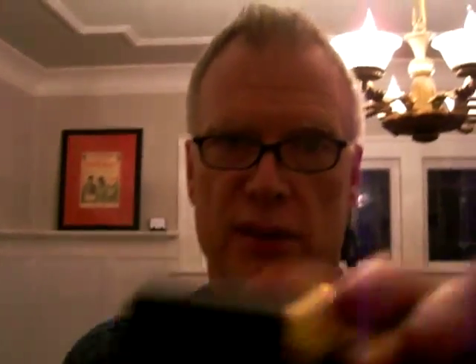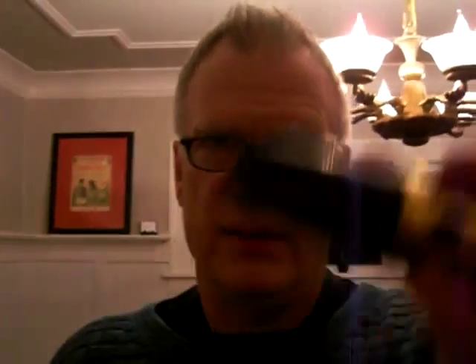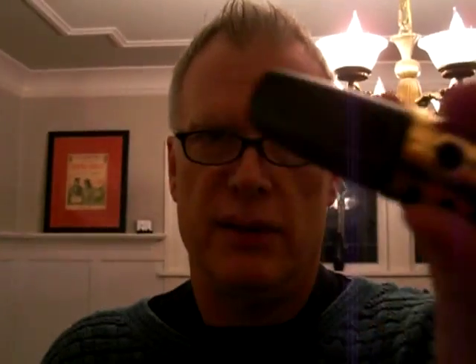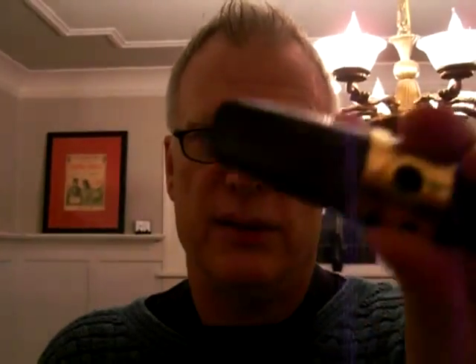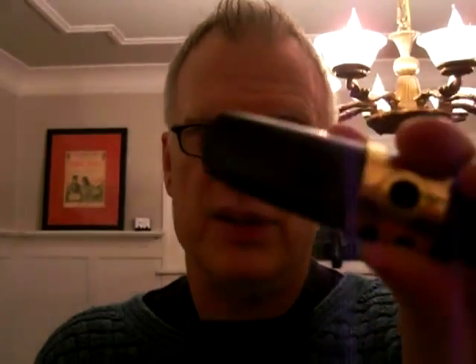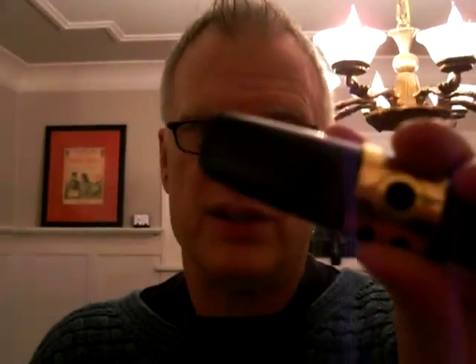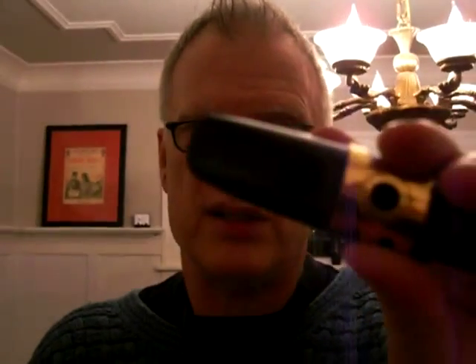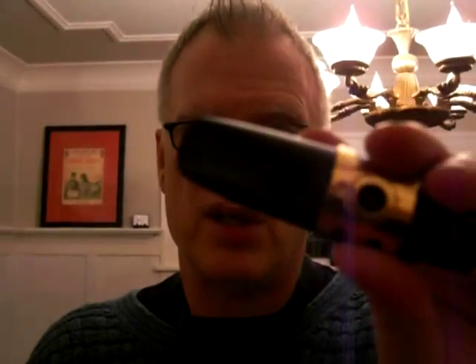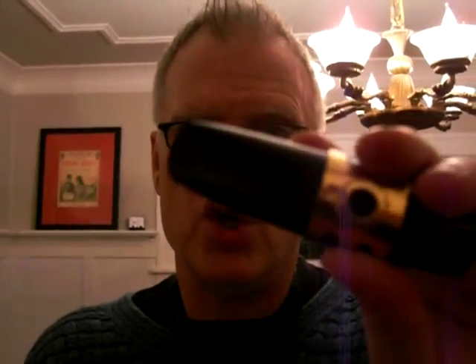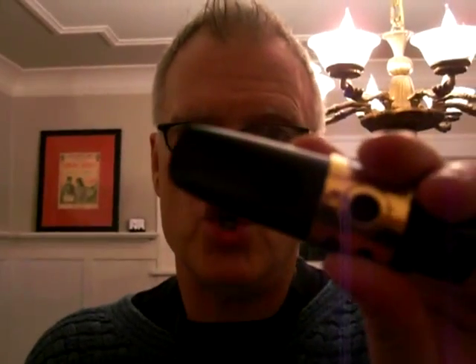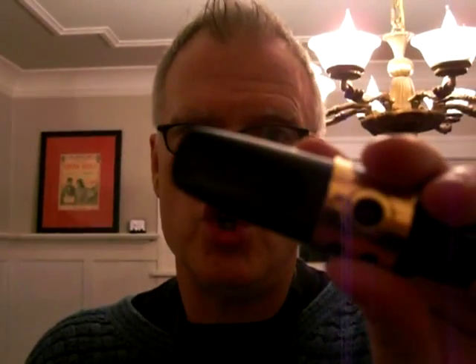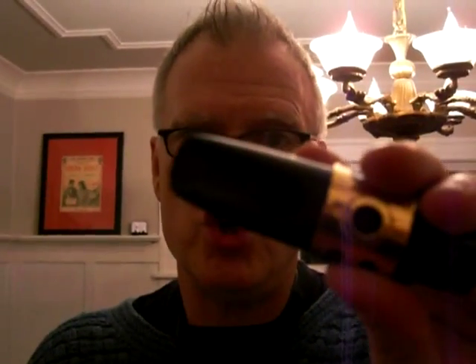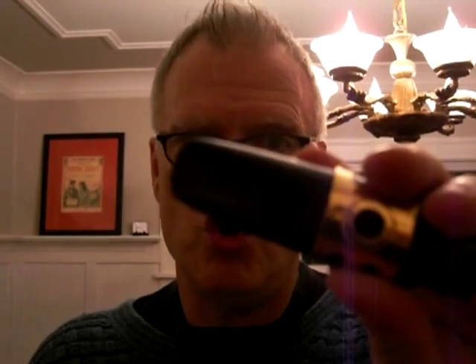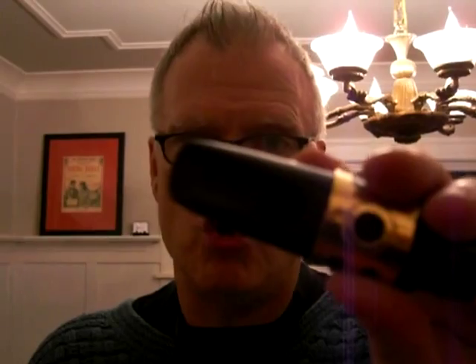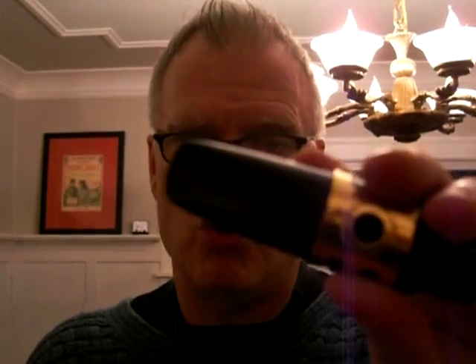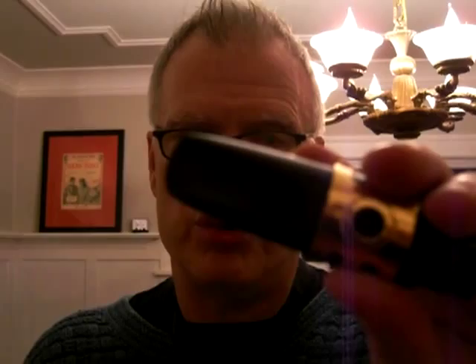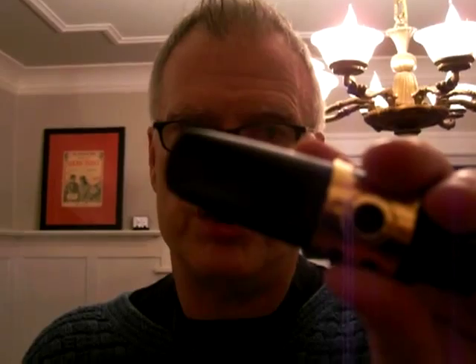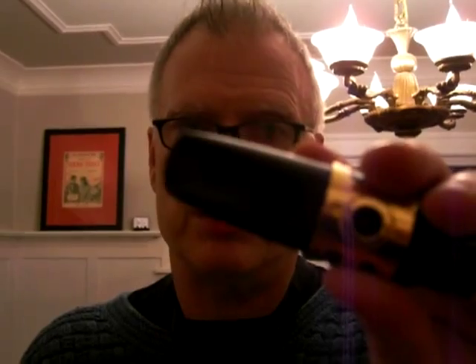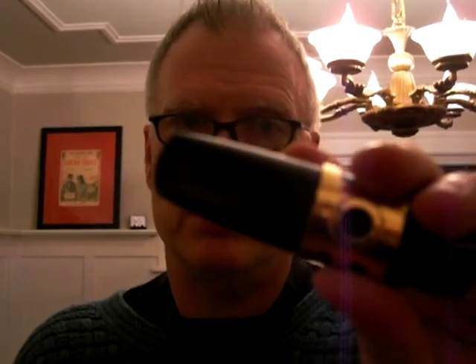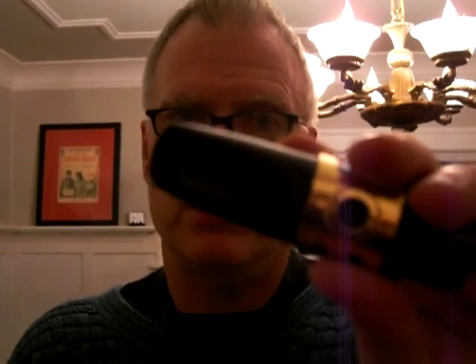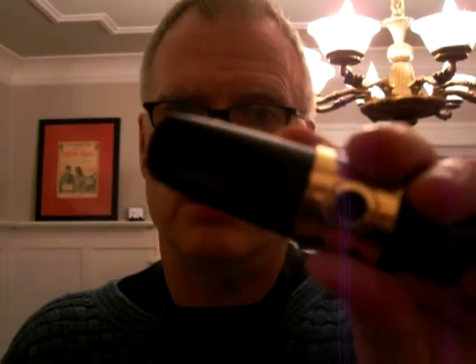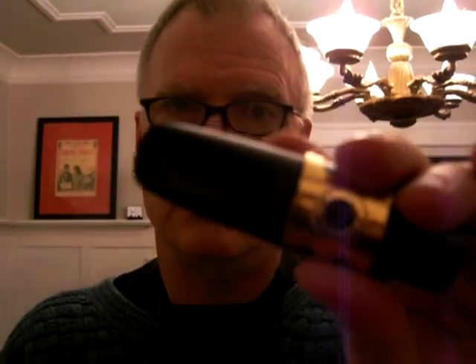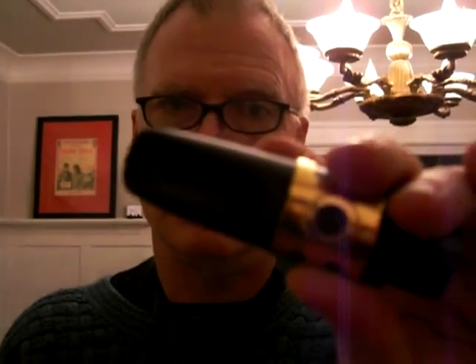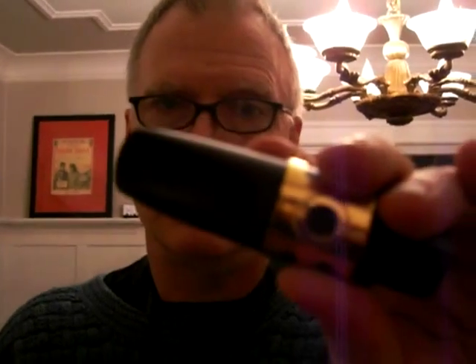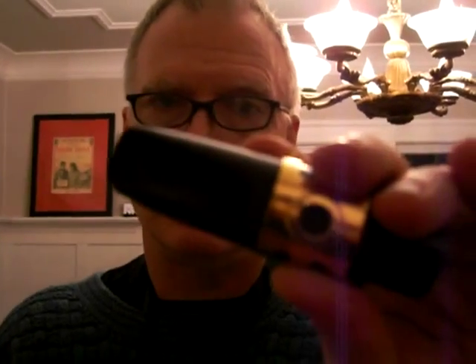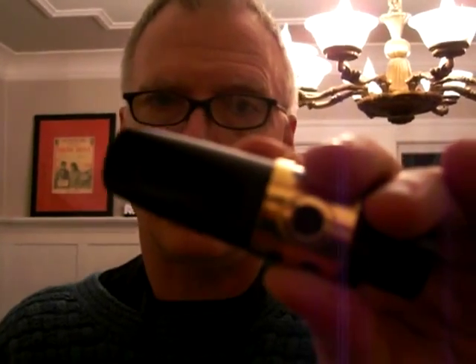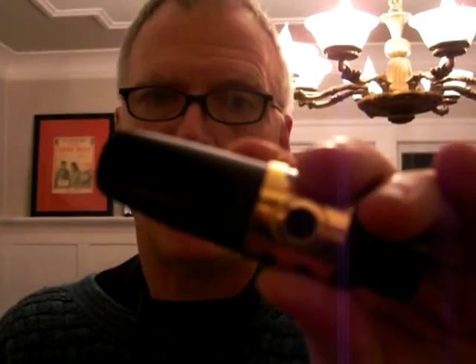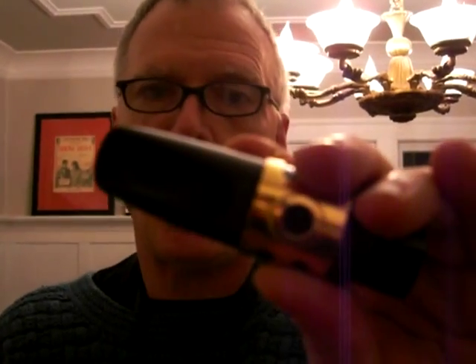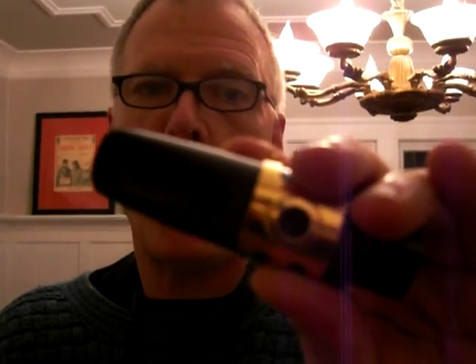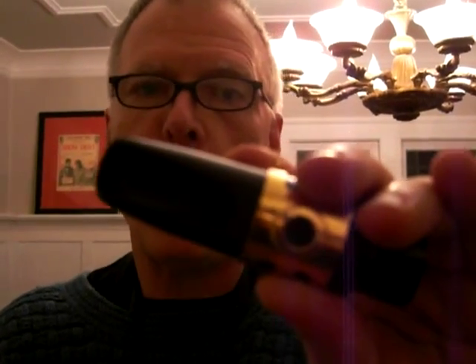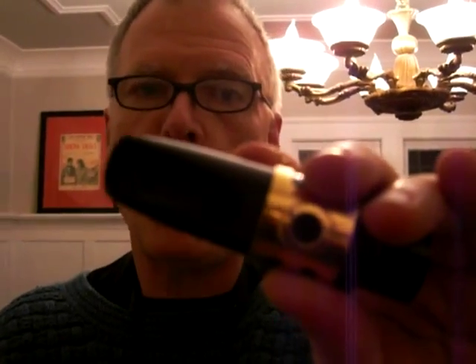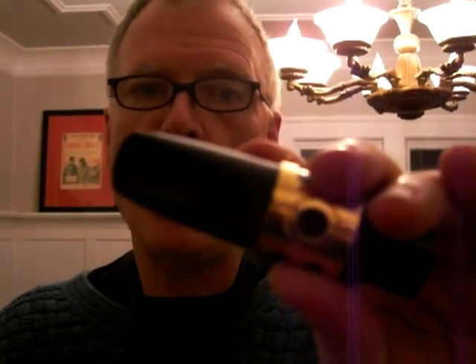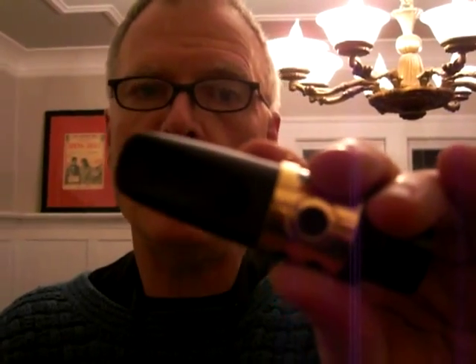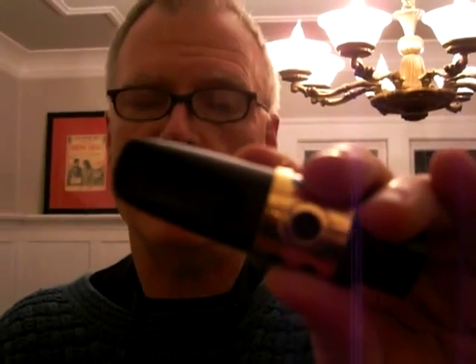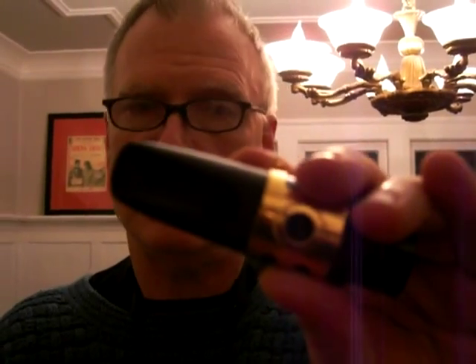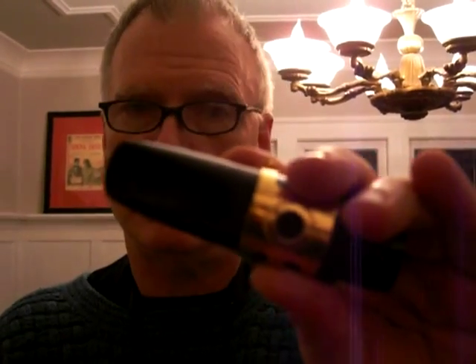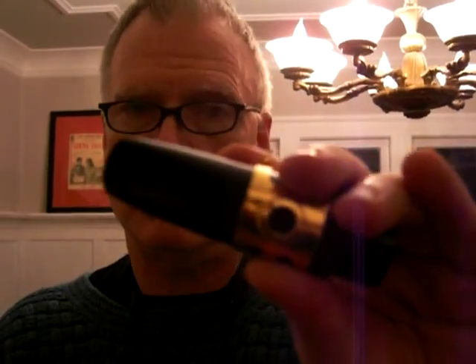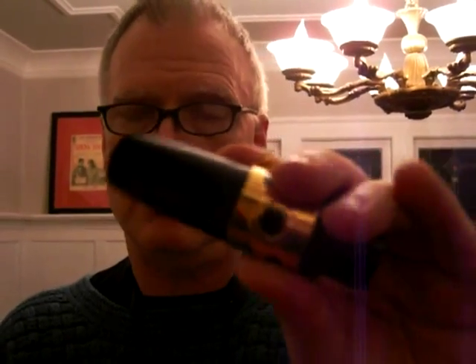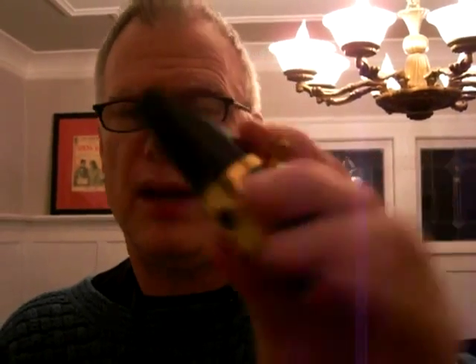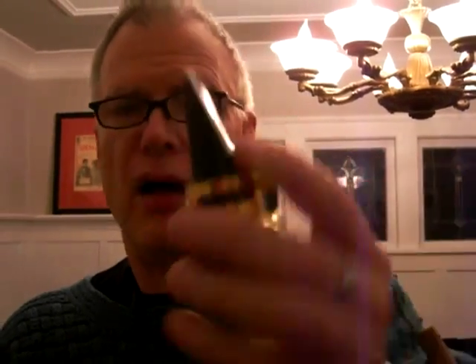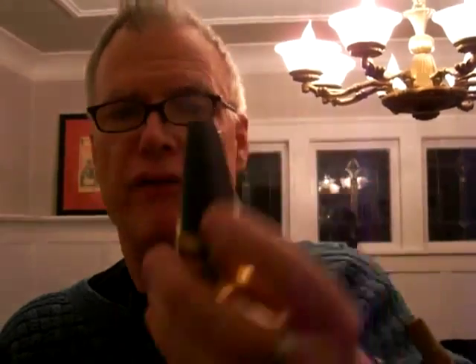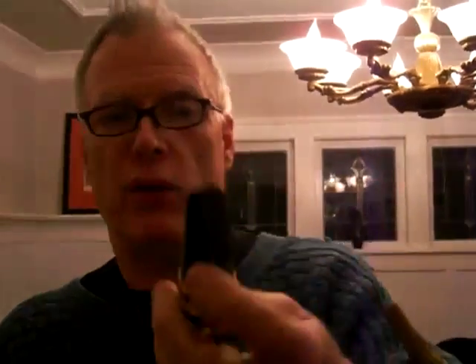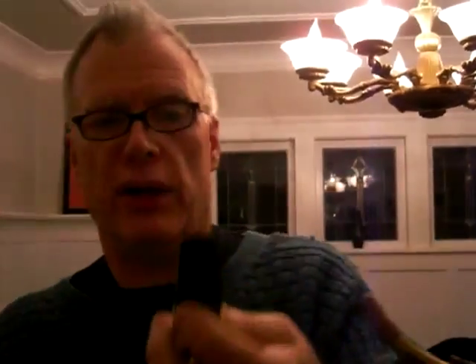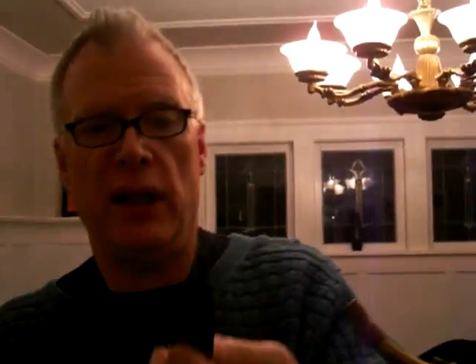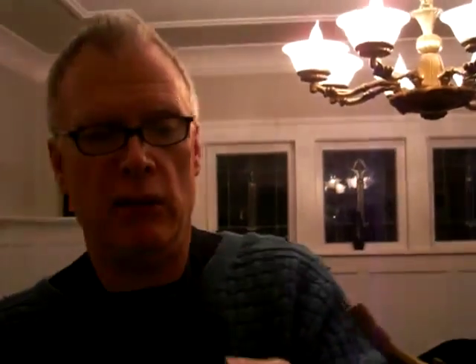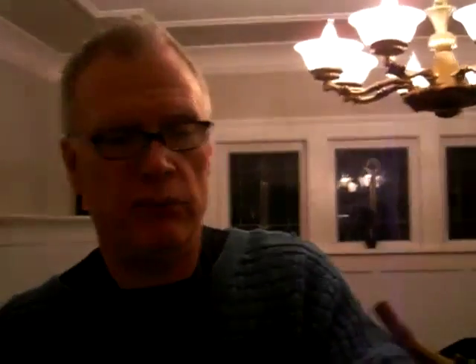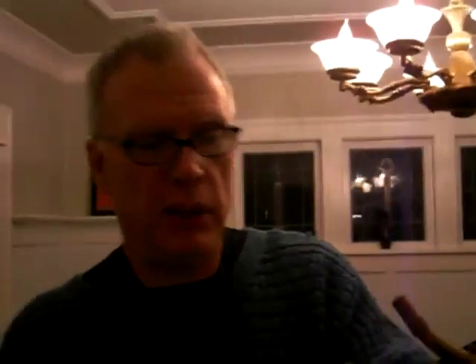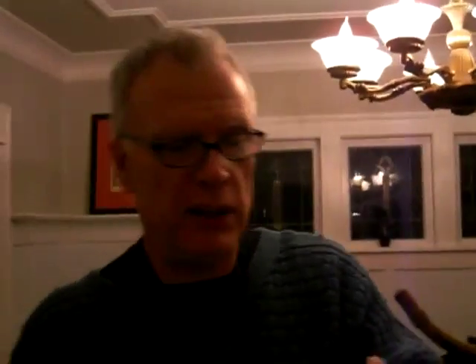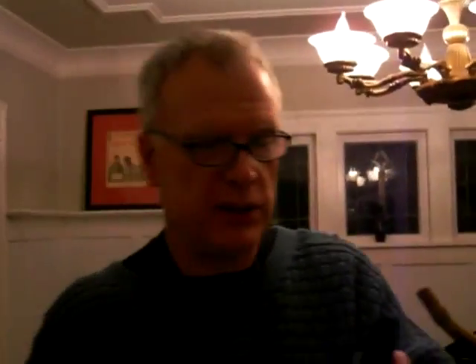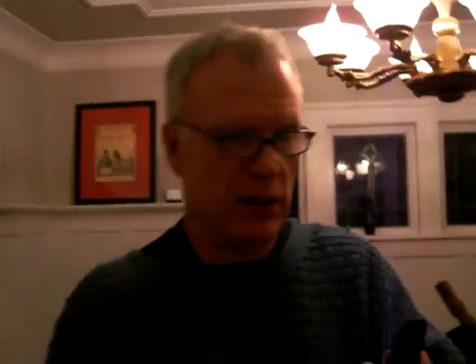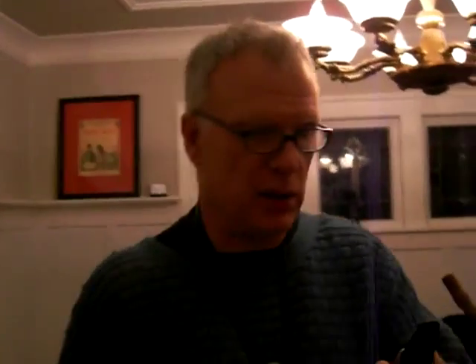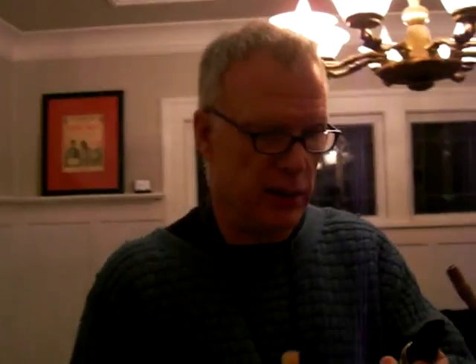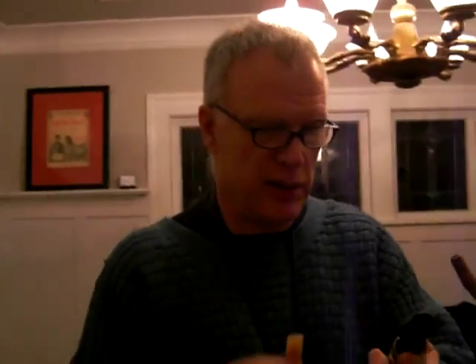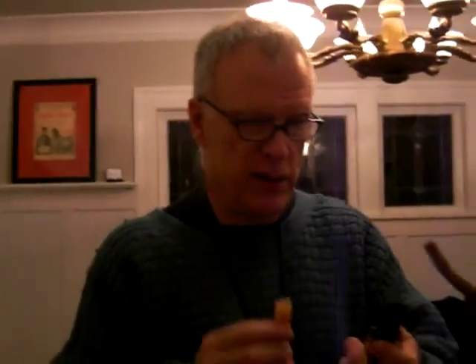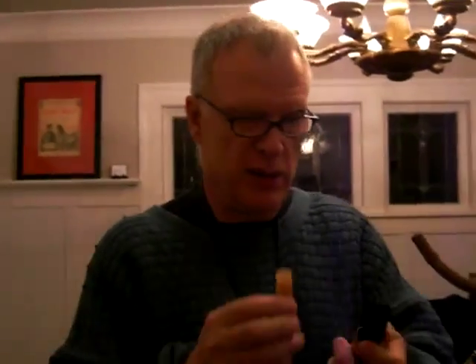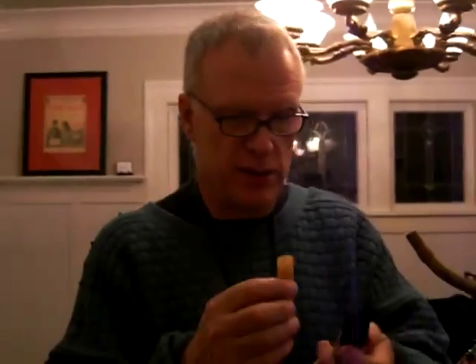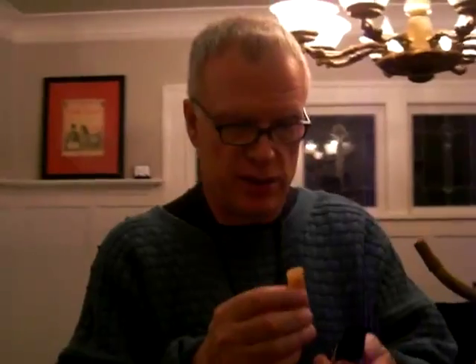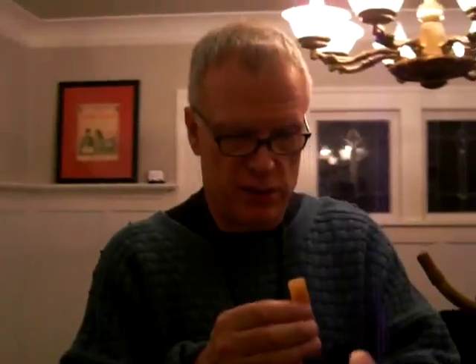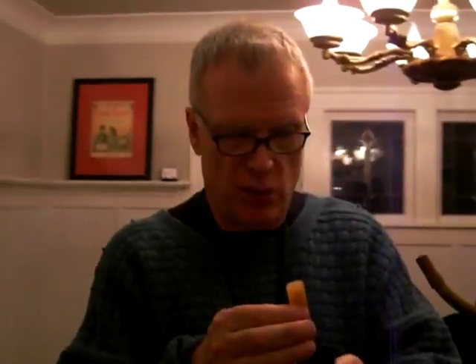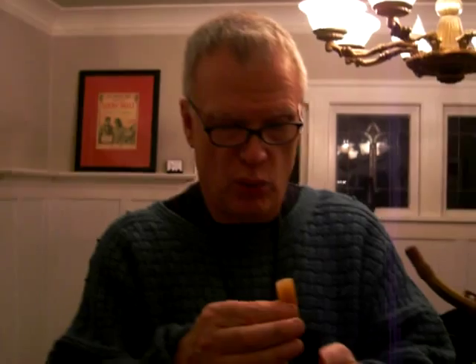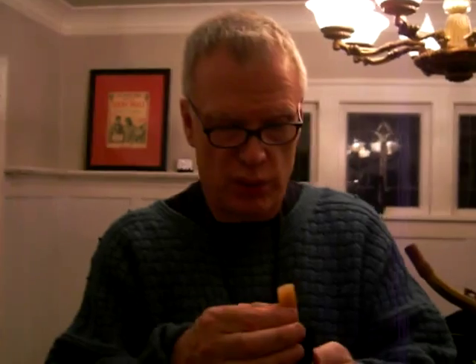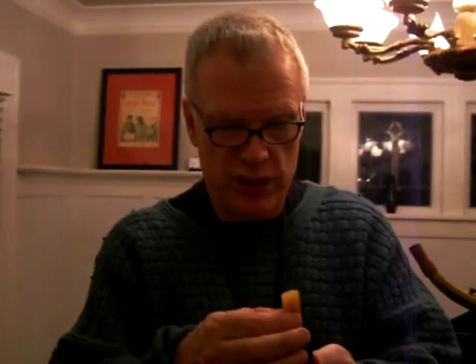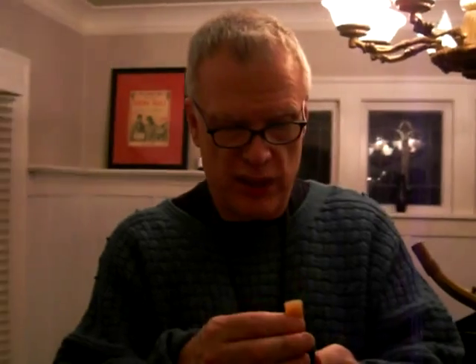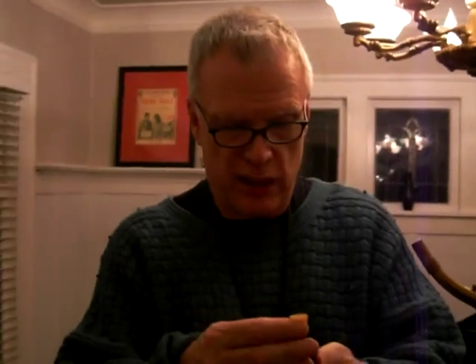This has a huge long baffle. It basically is the total ticket.